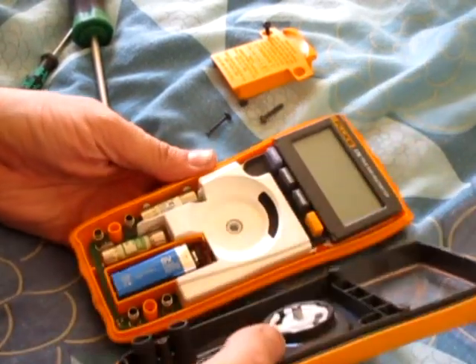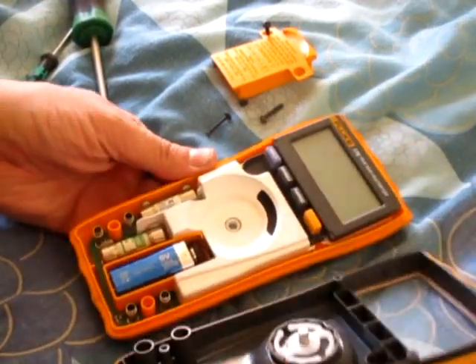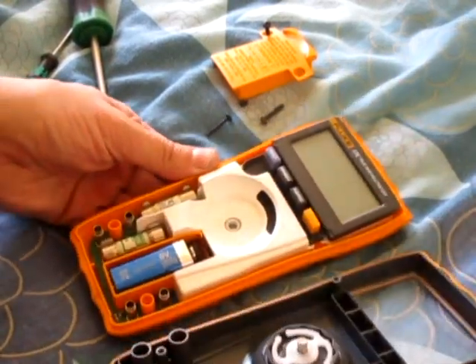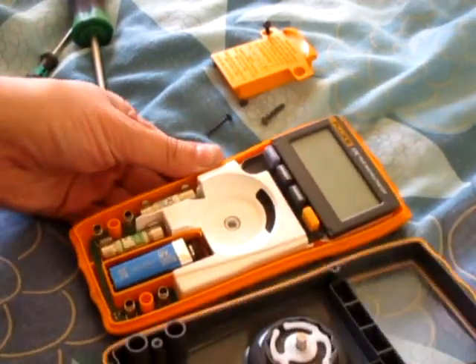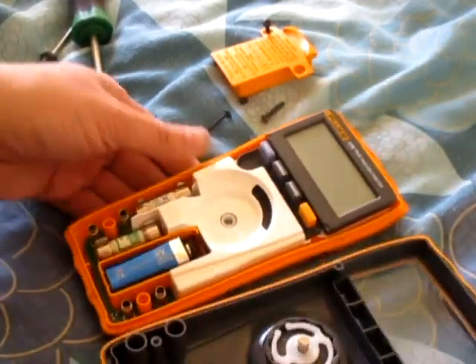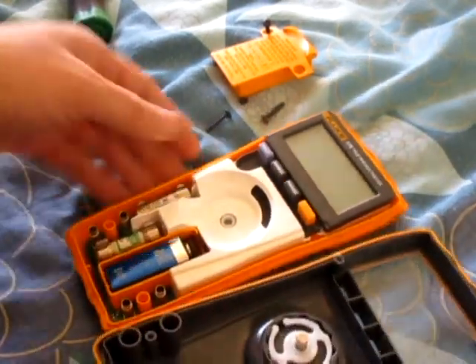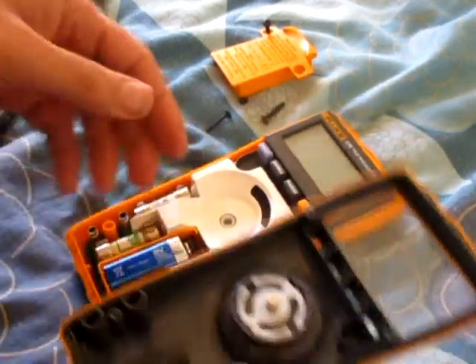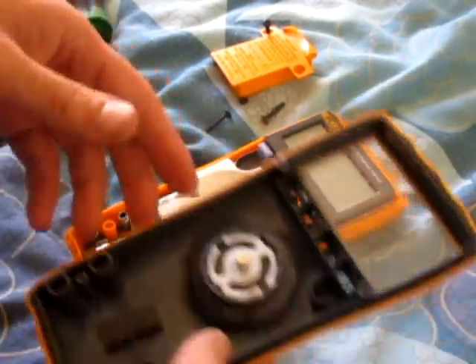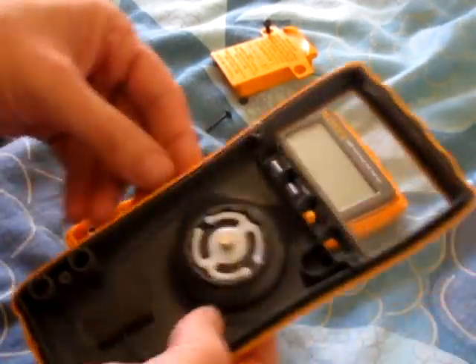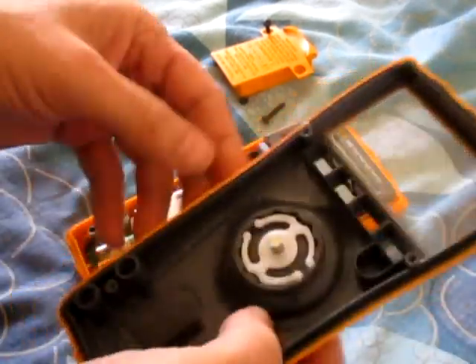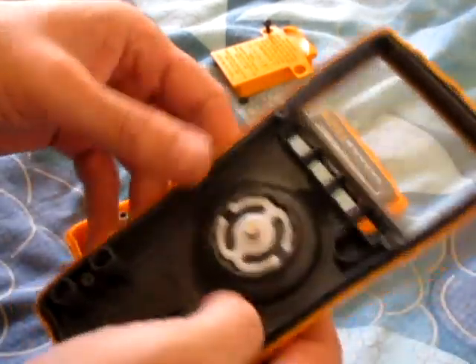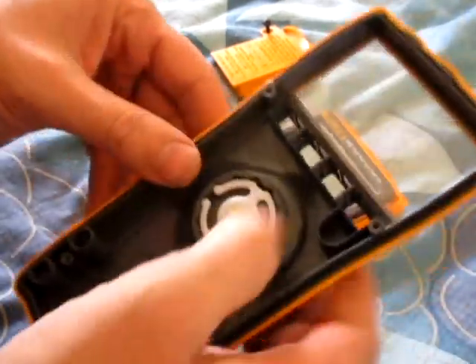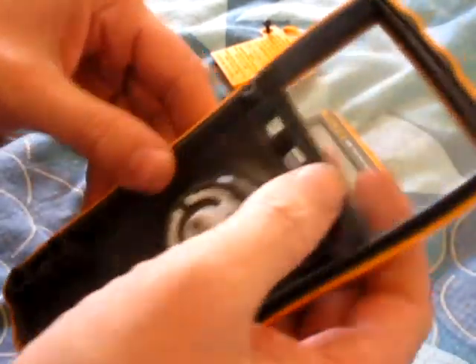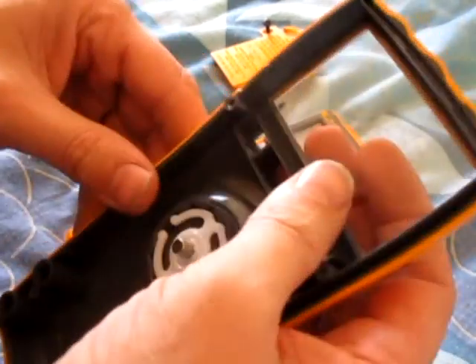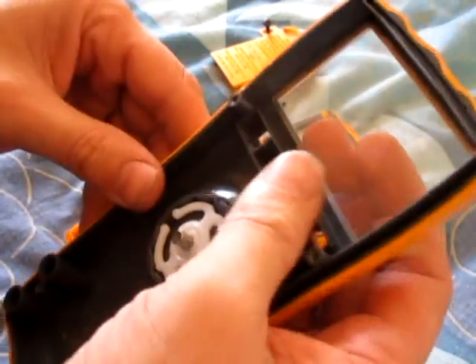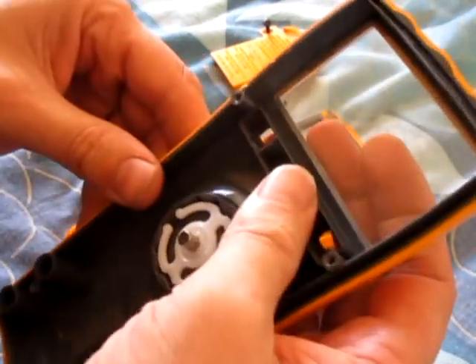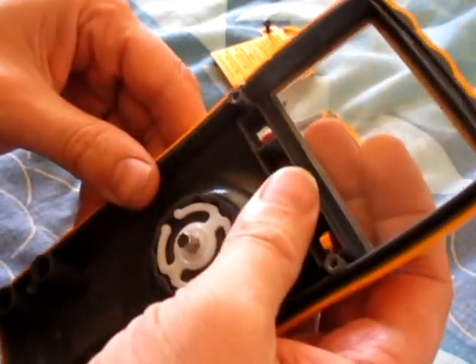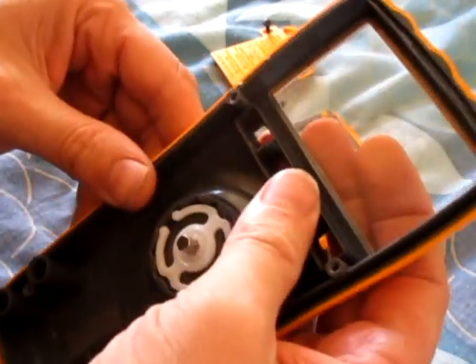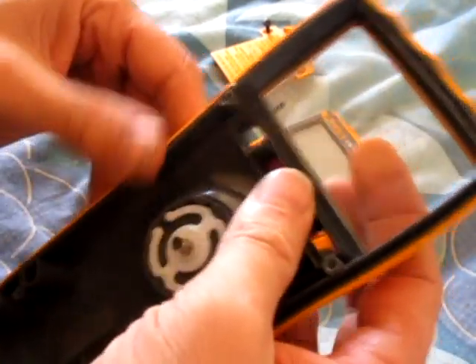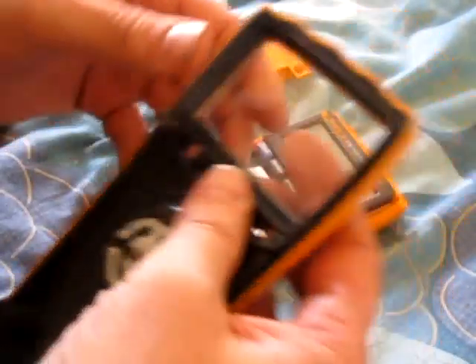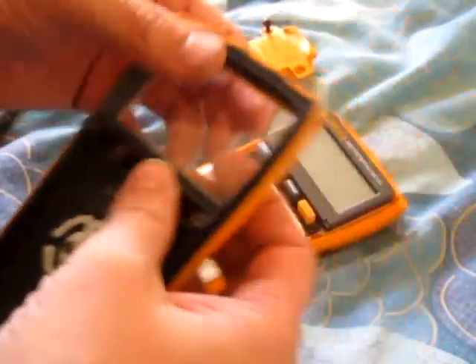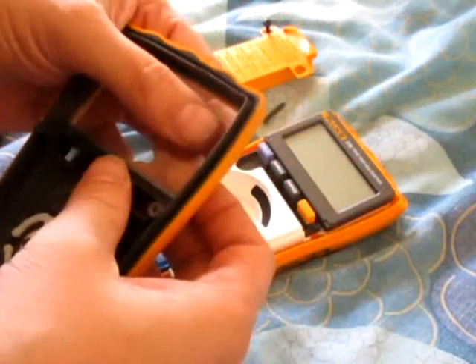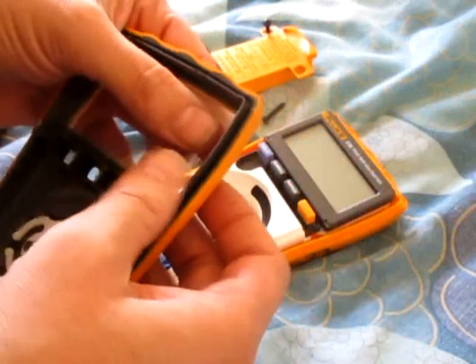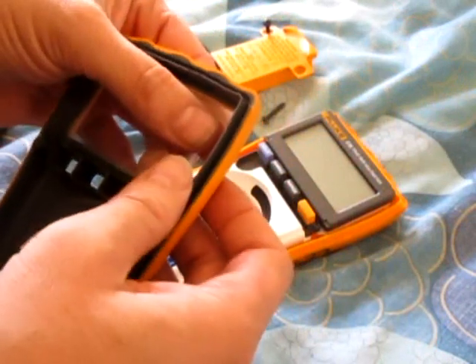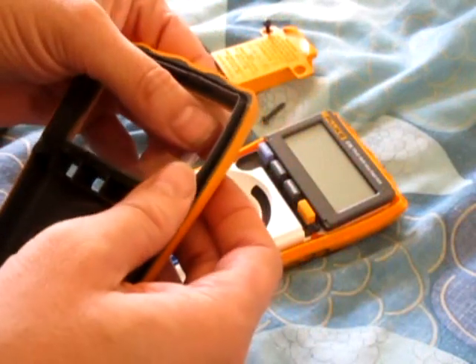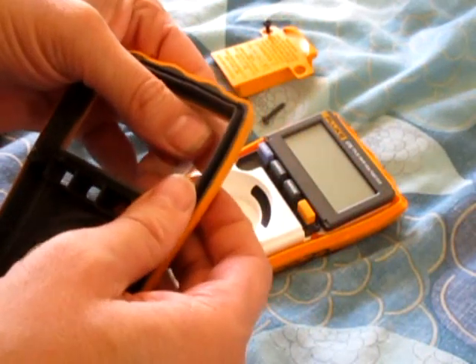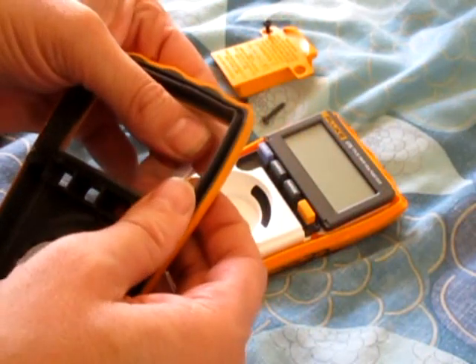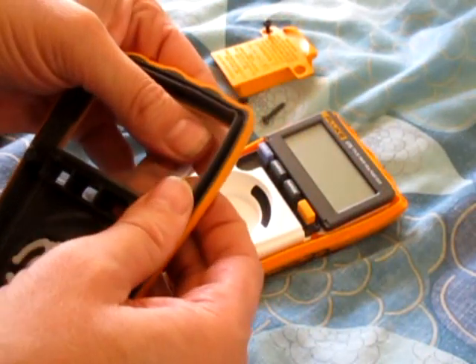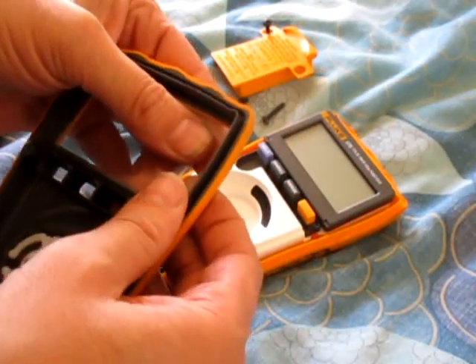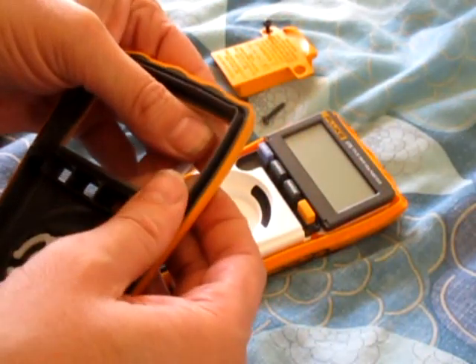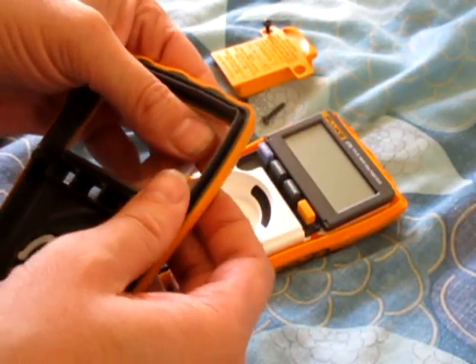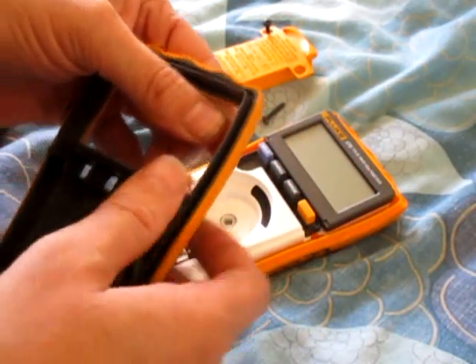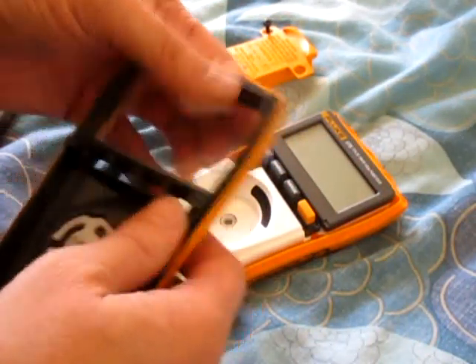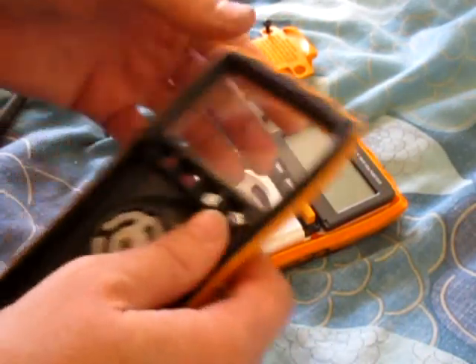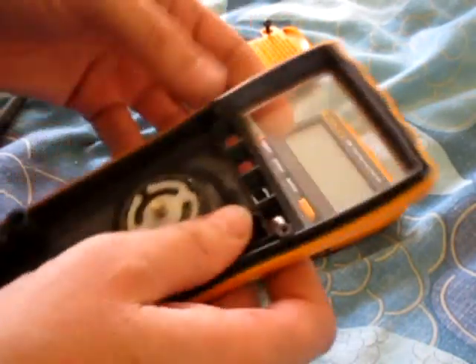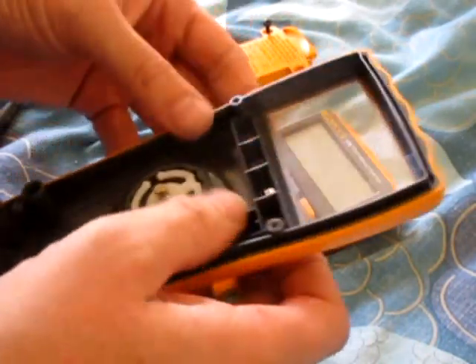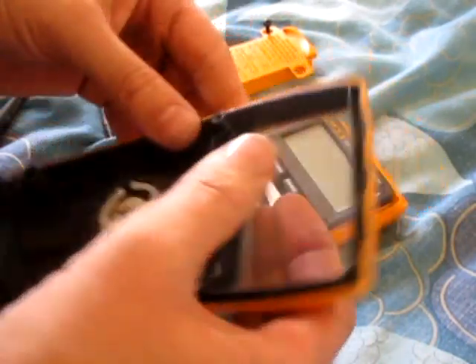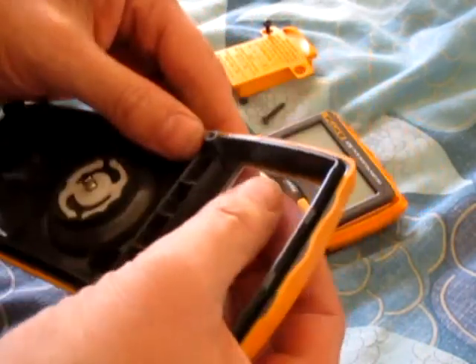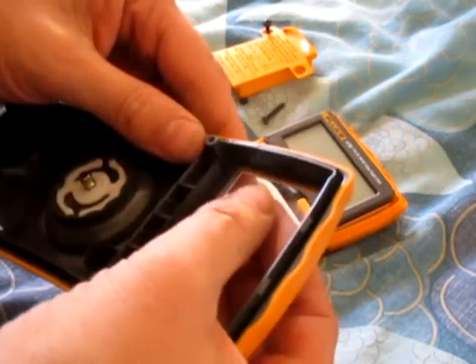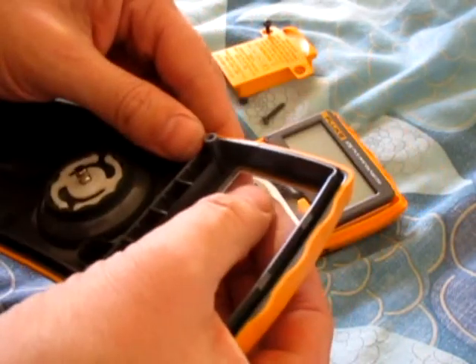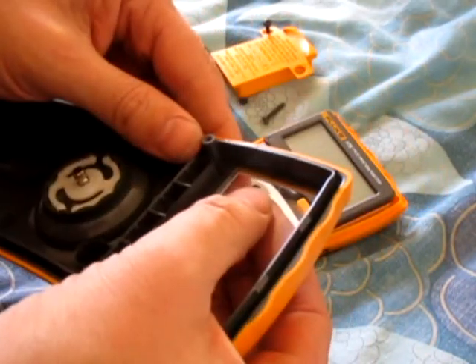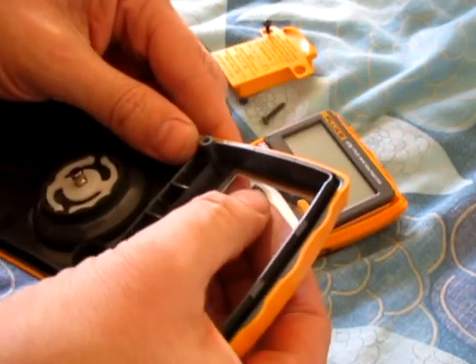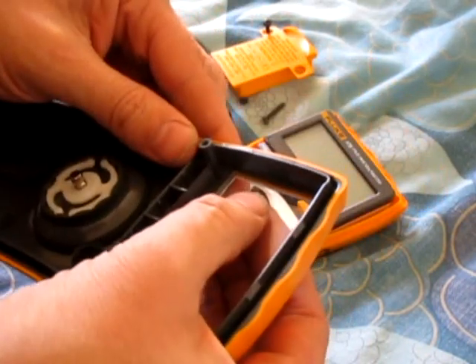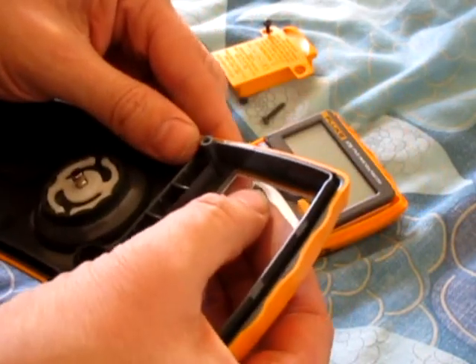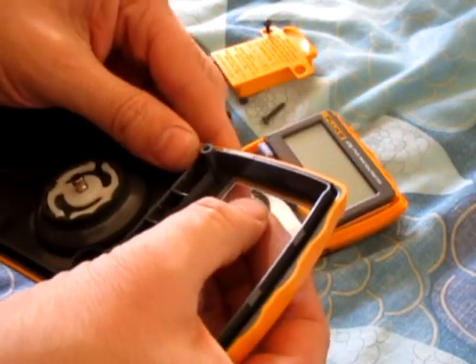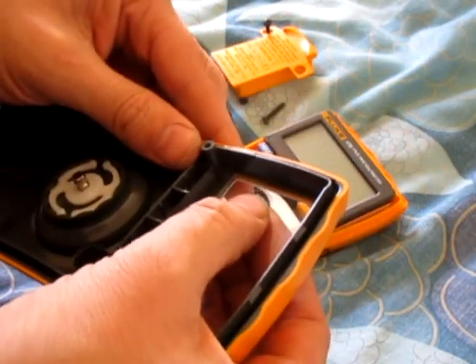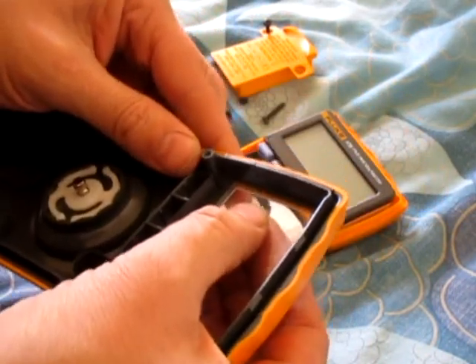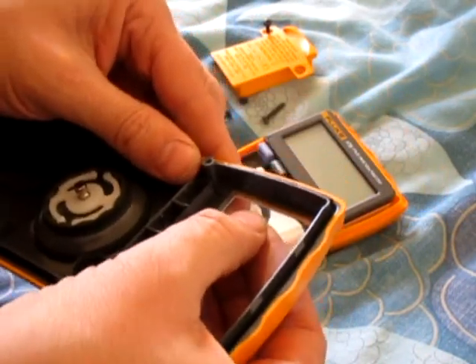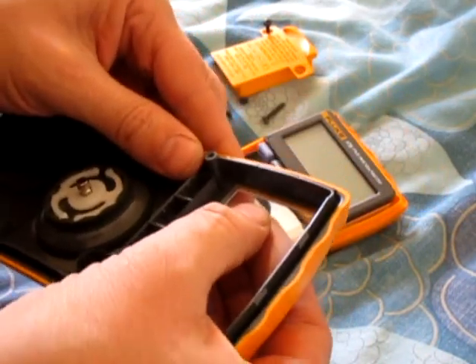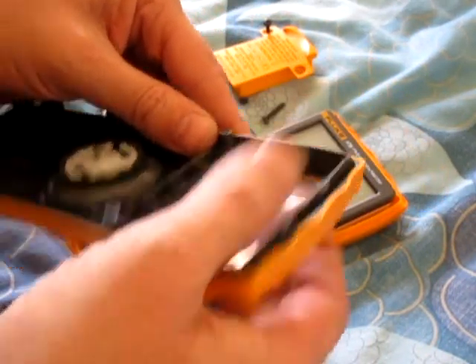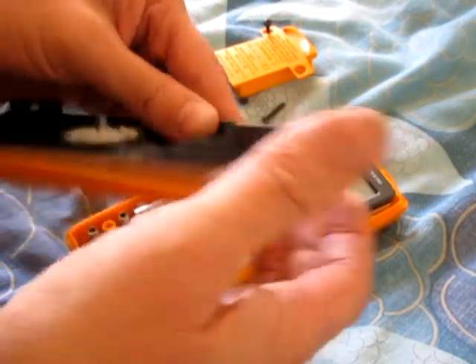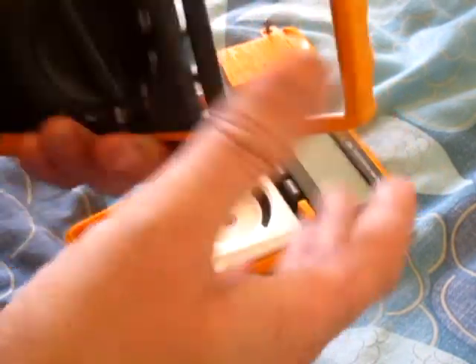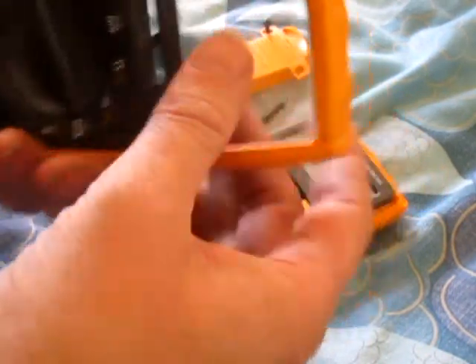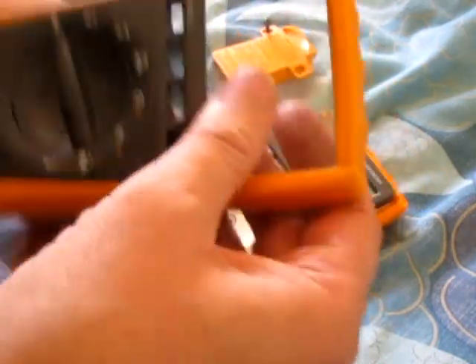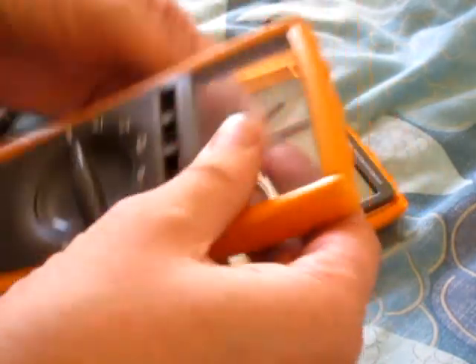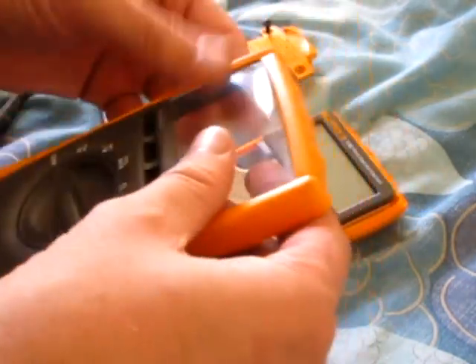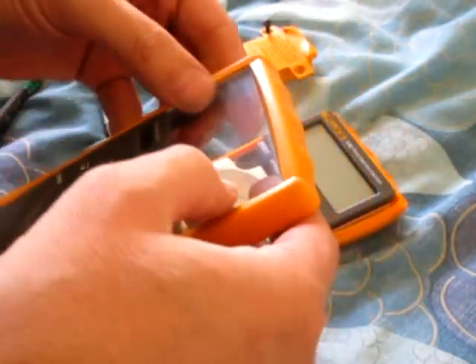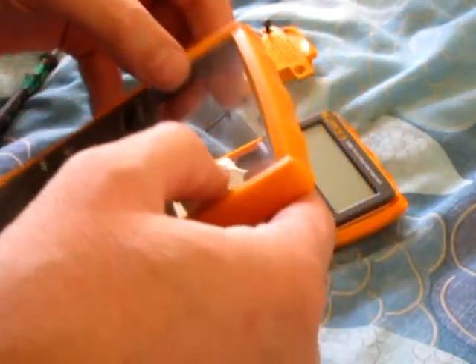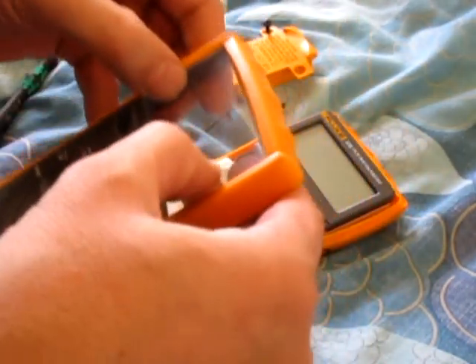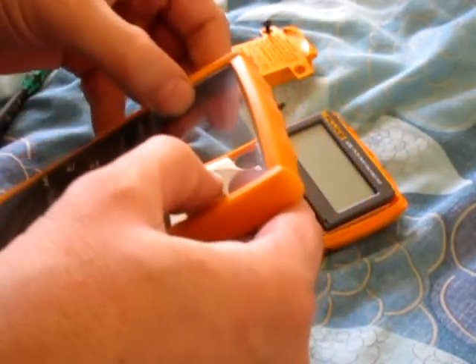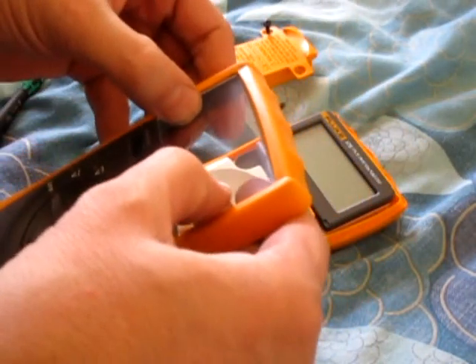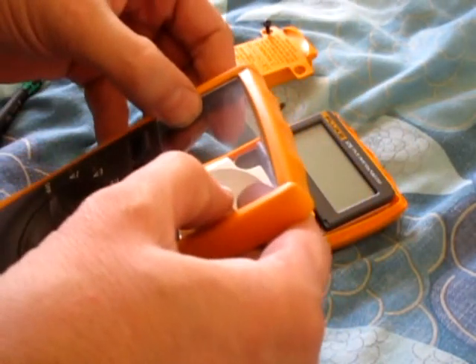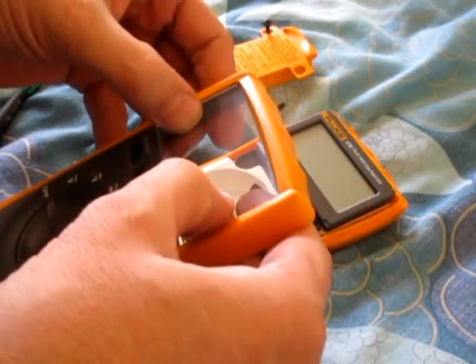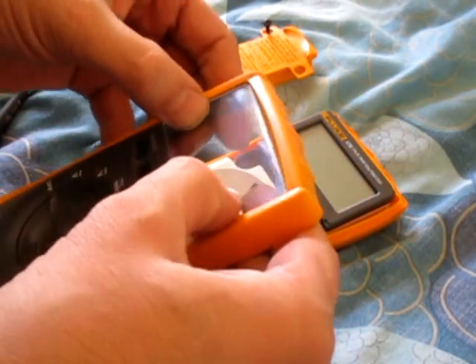There you go — there's your plastic screen. That could be replaced; I don't know how exactly, but probably just push it out.